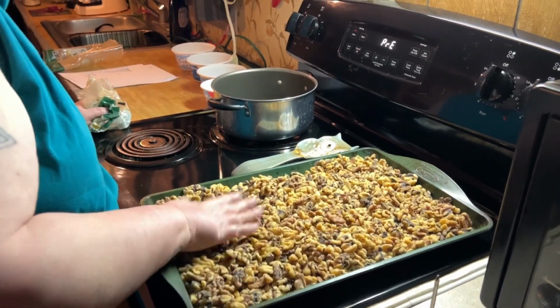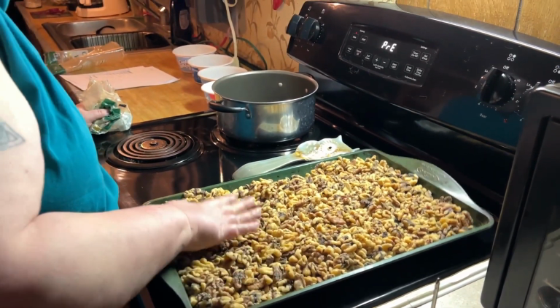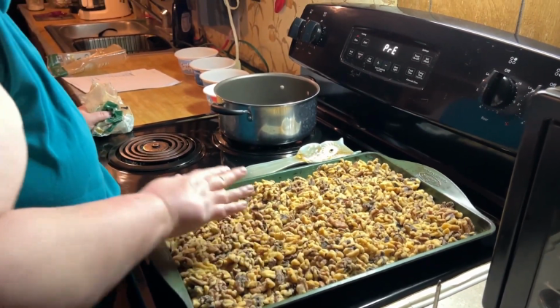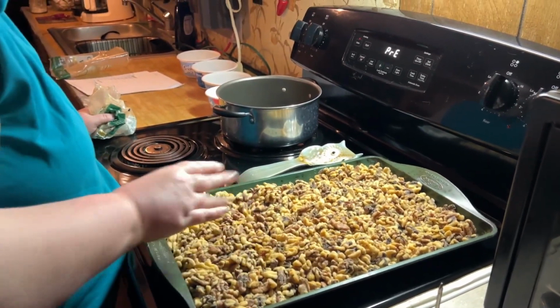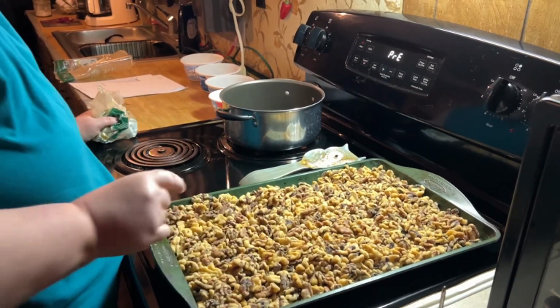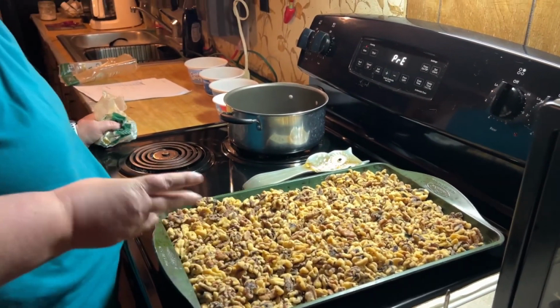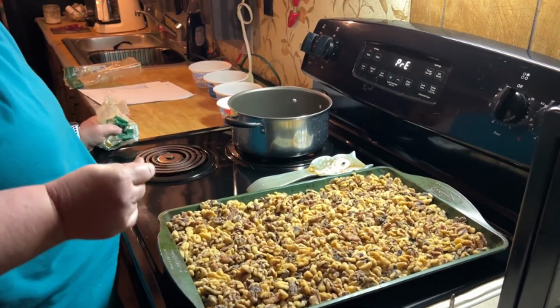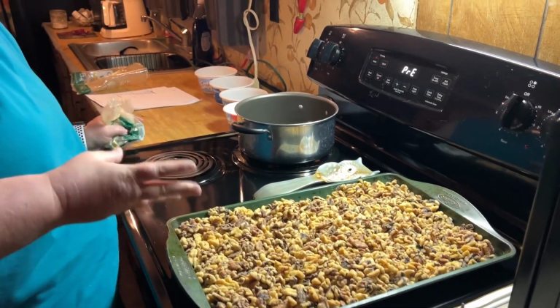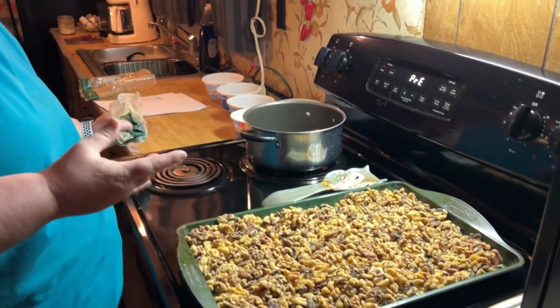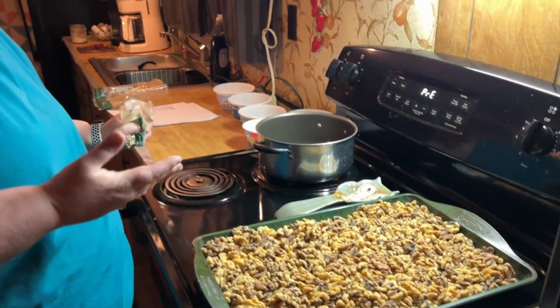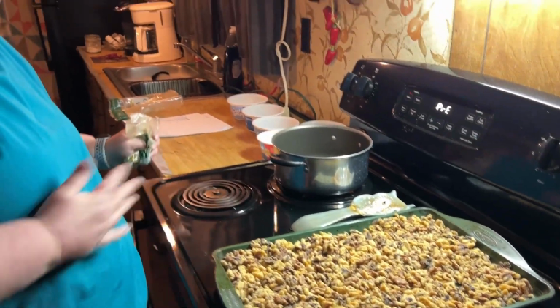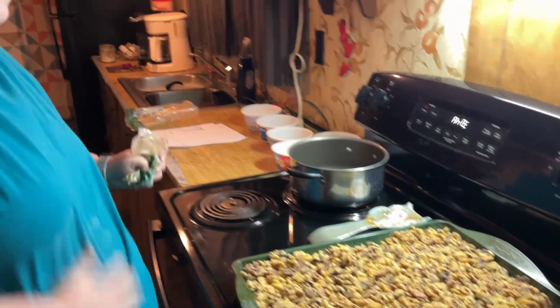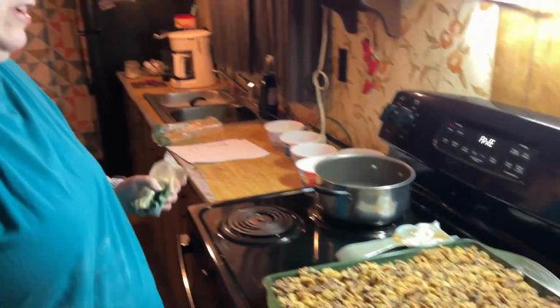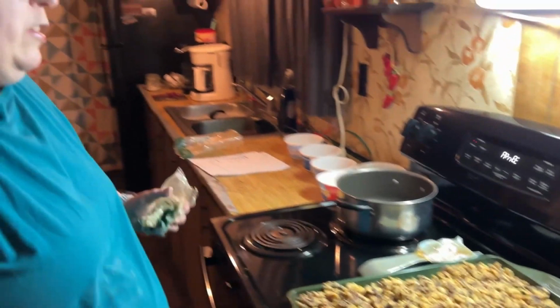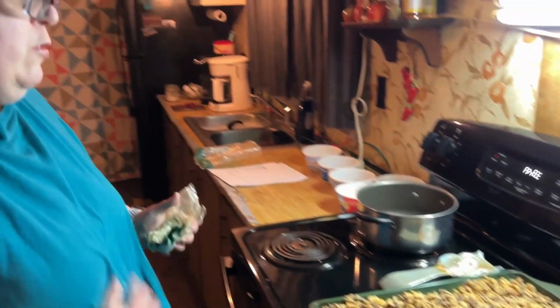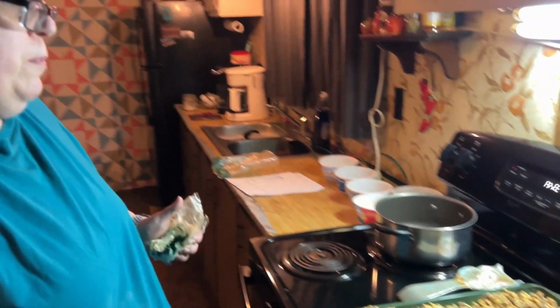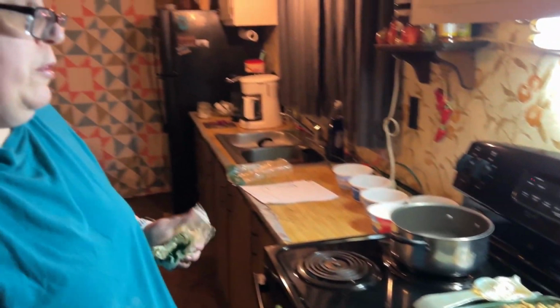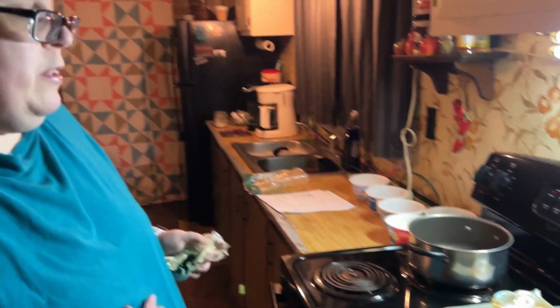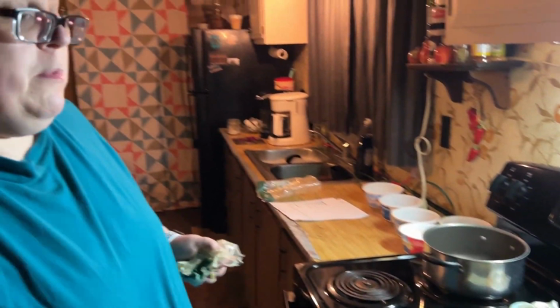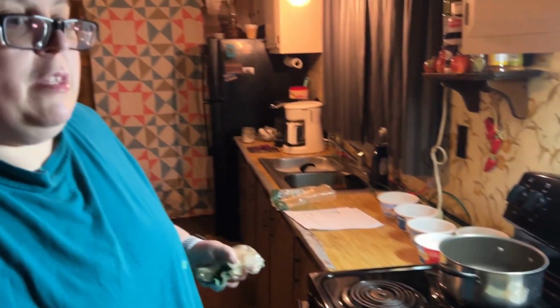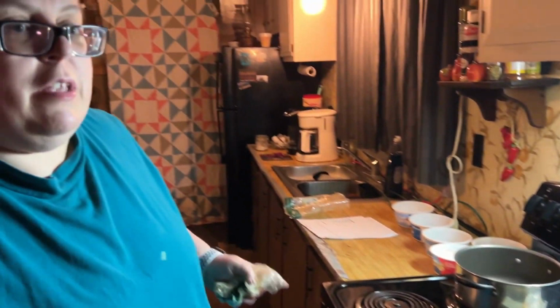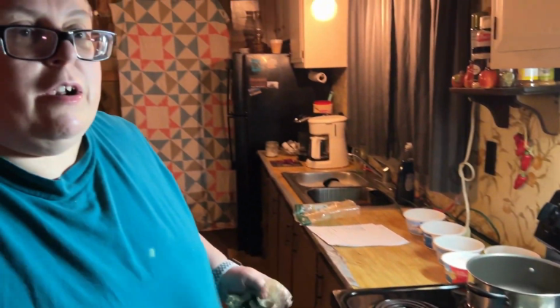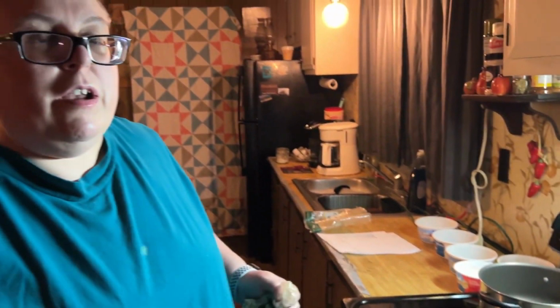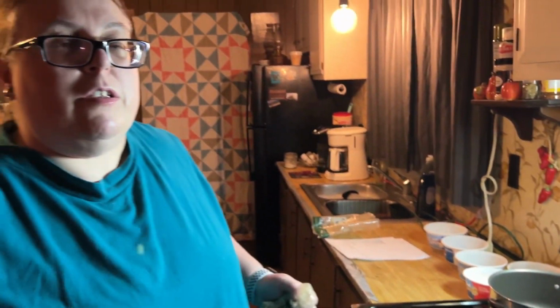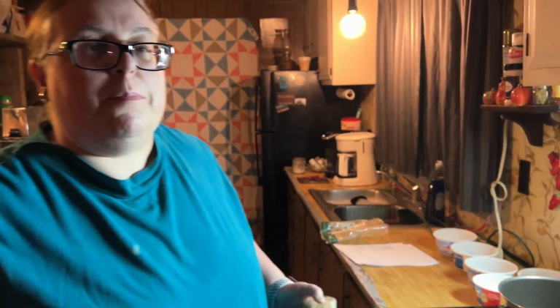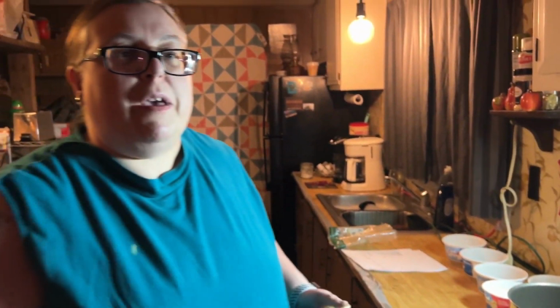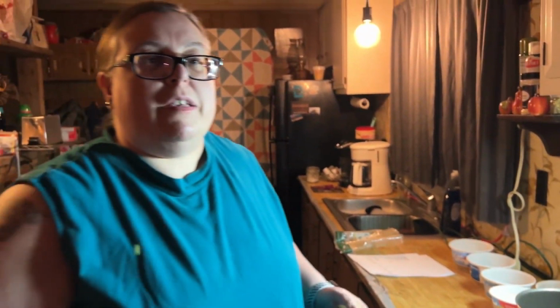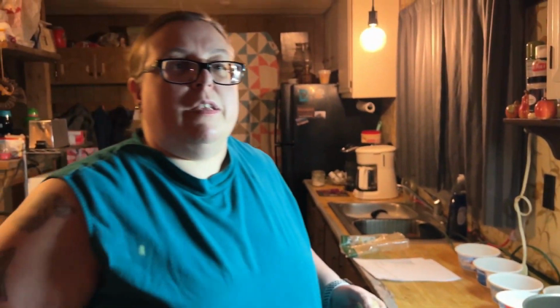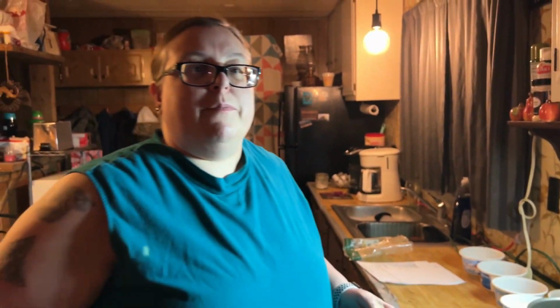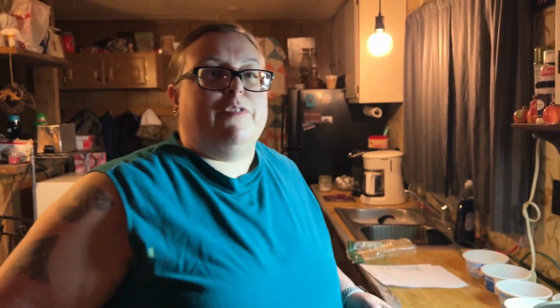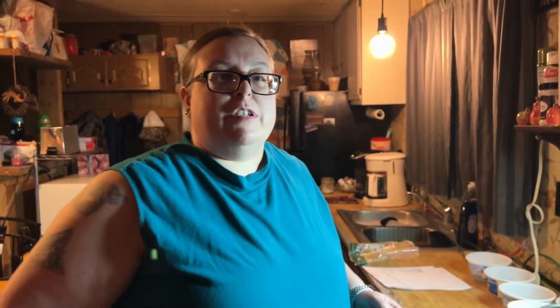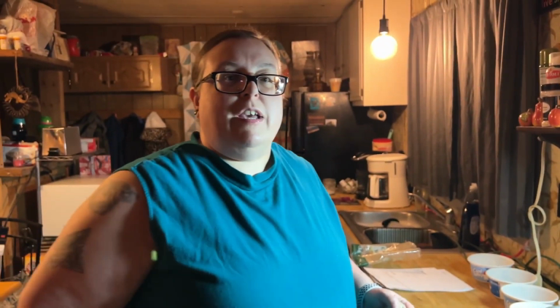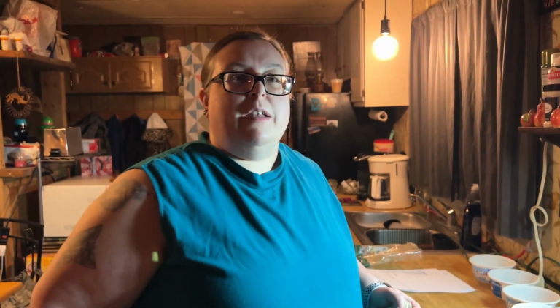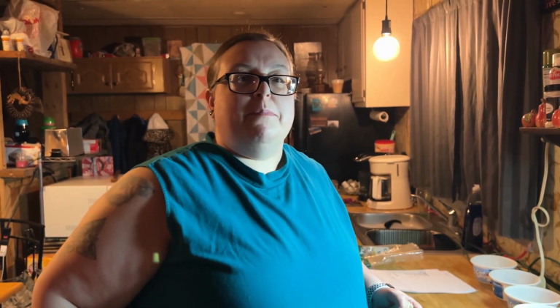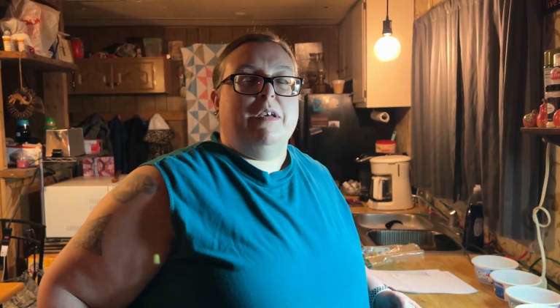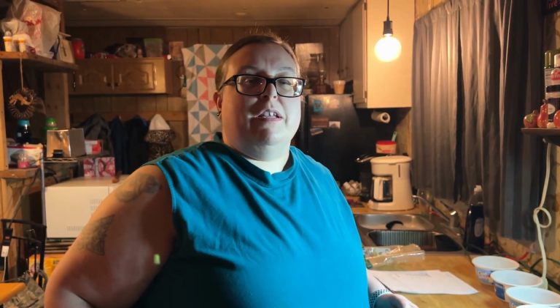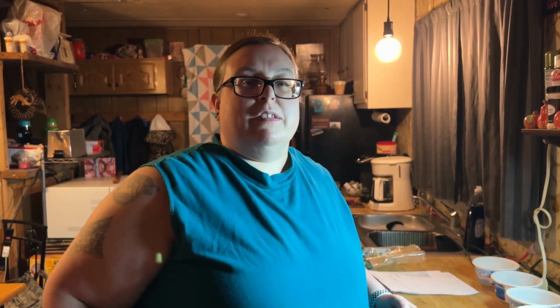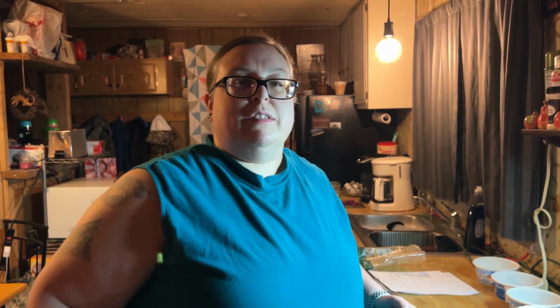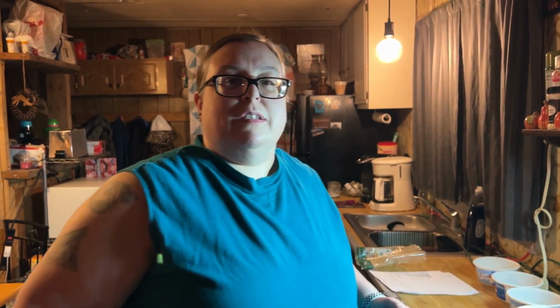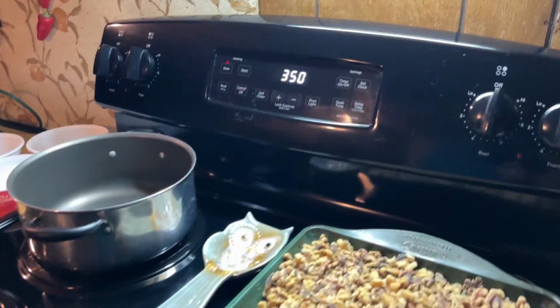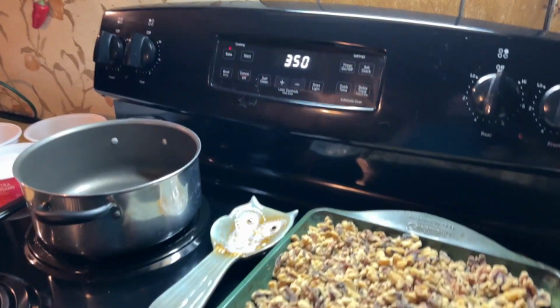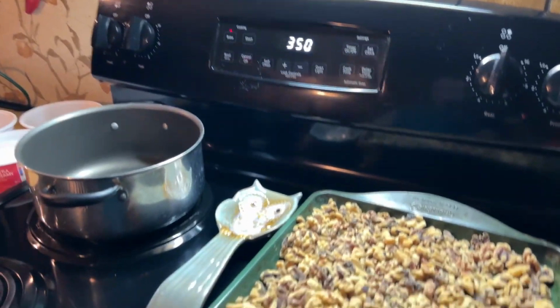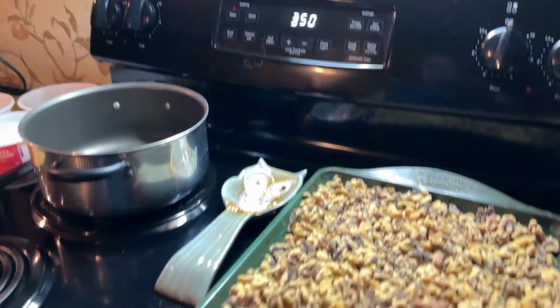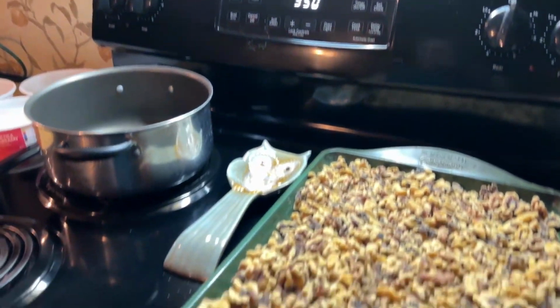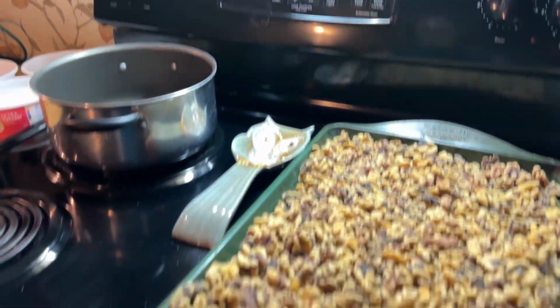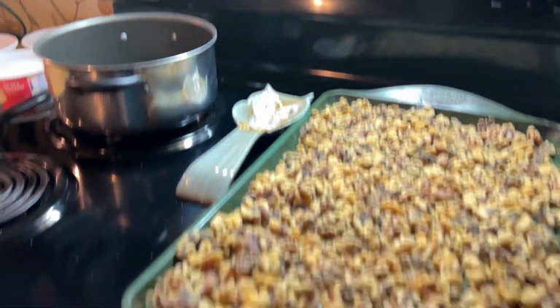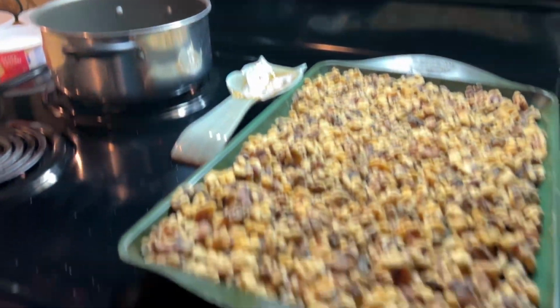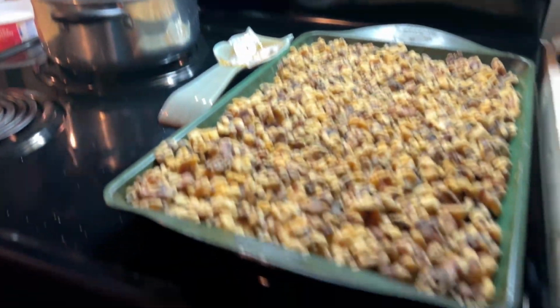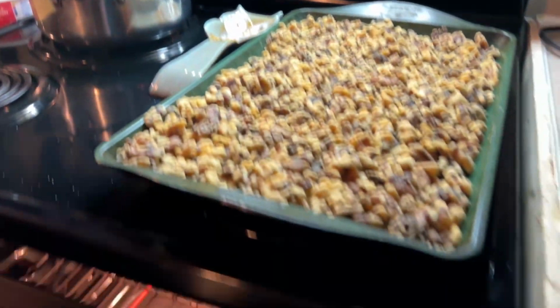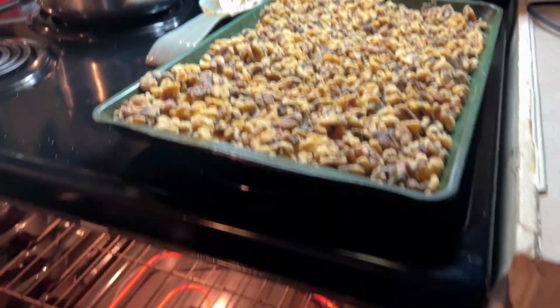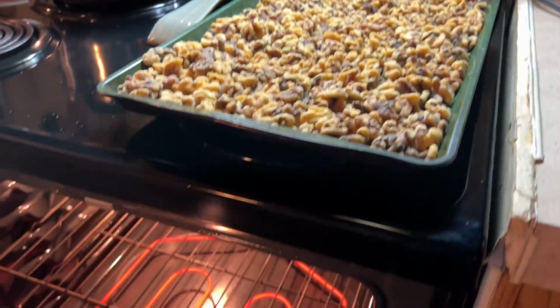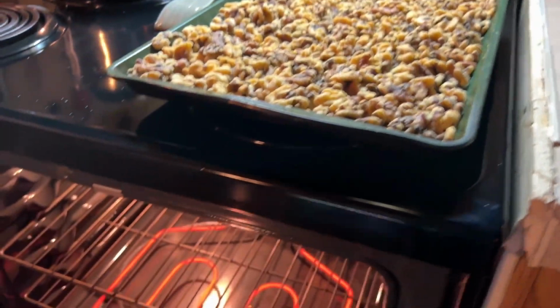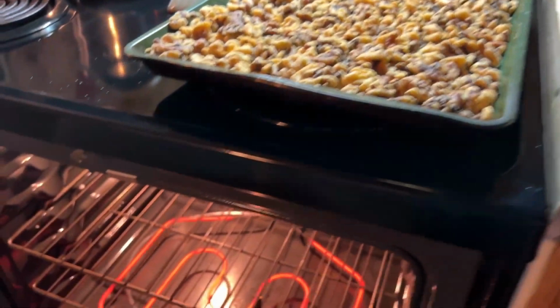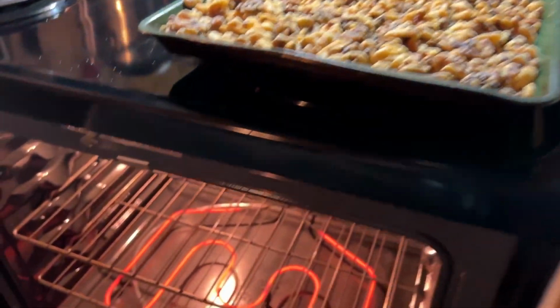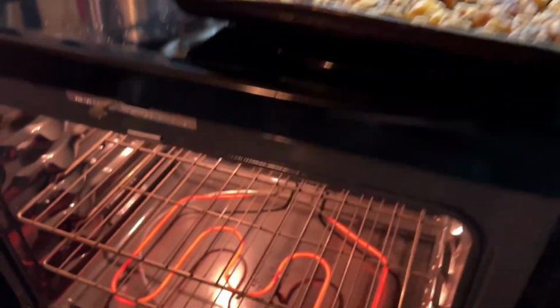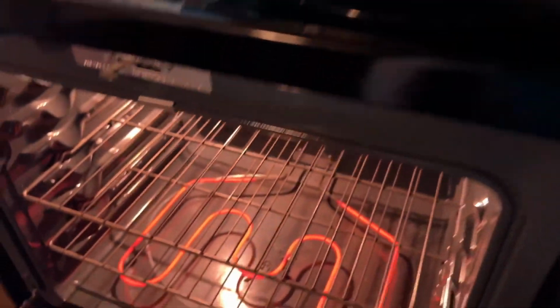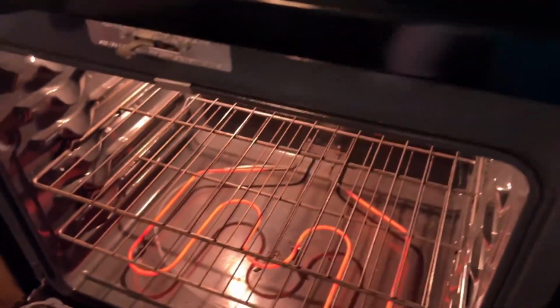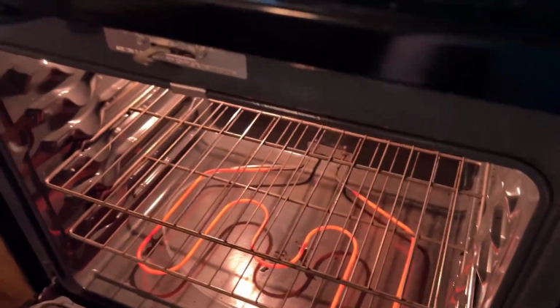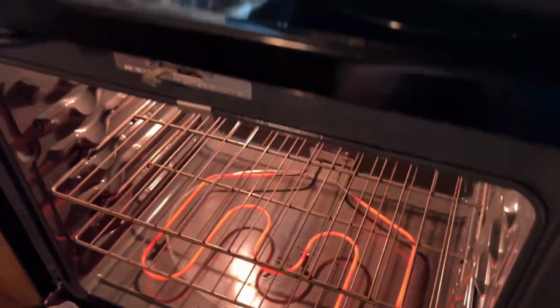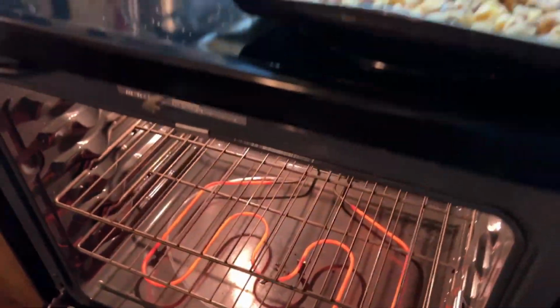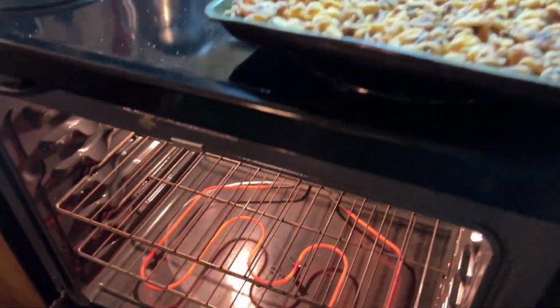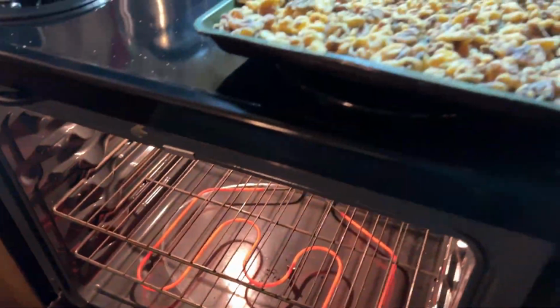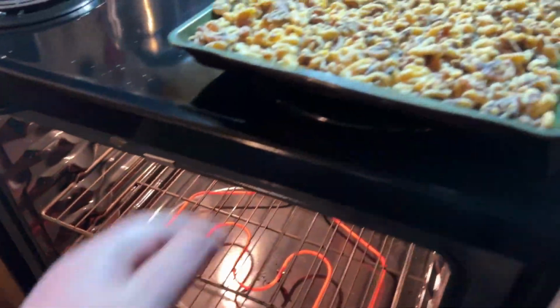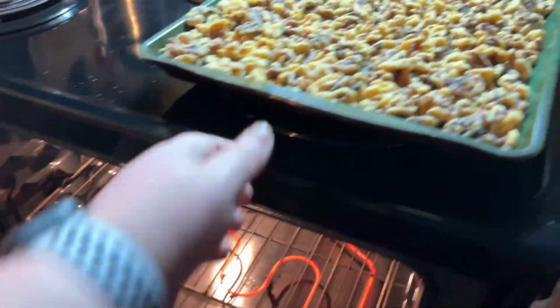When the oven is ready, you put them in there and bake them for 10 minutes. It's all set, so in they go.